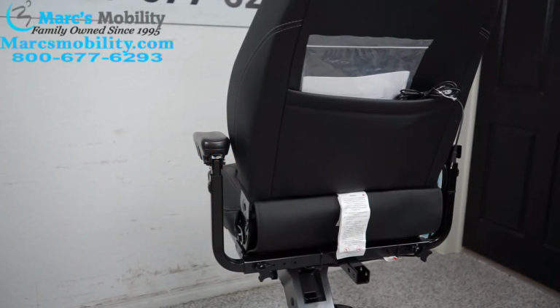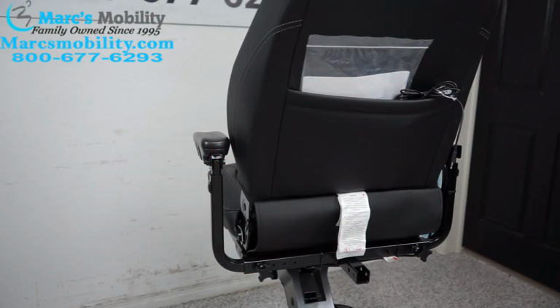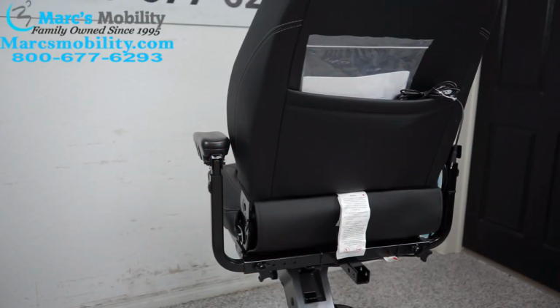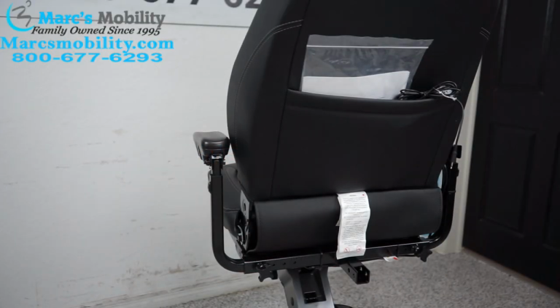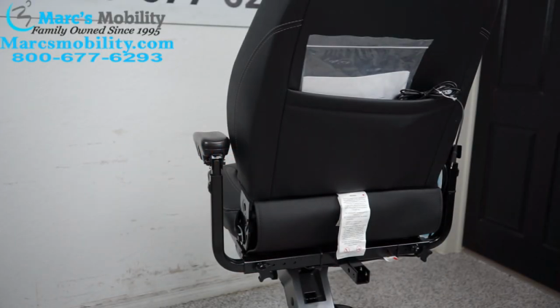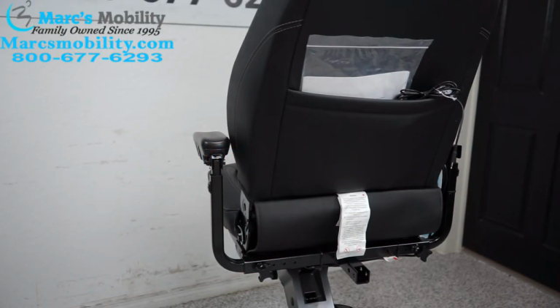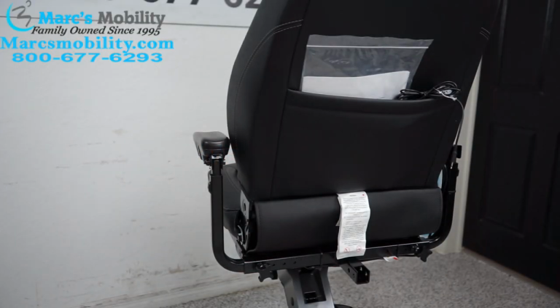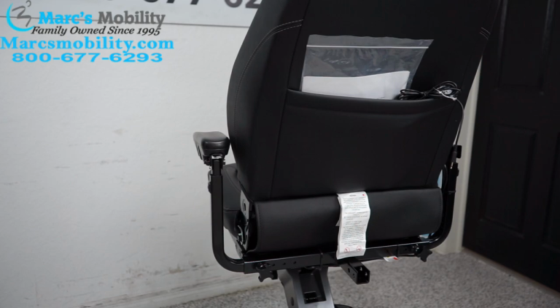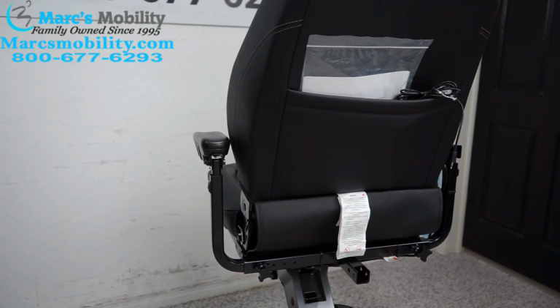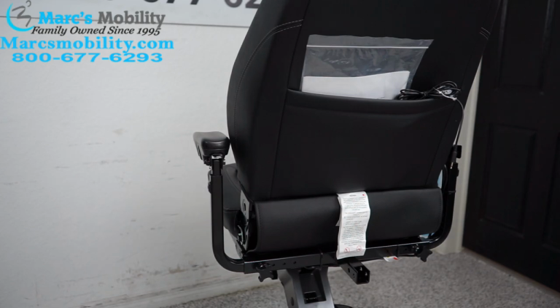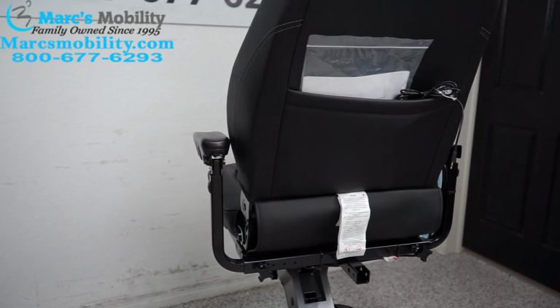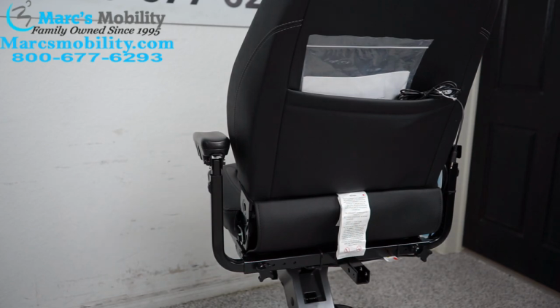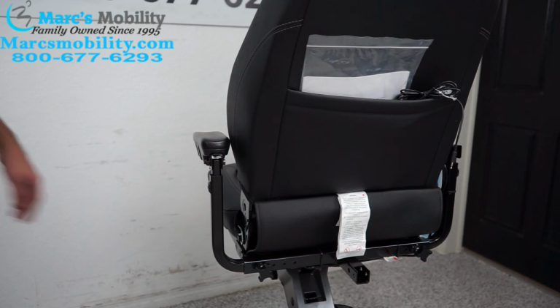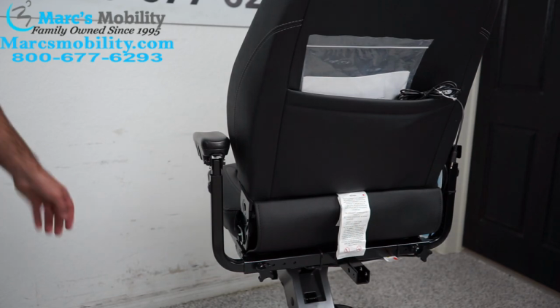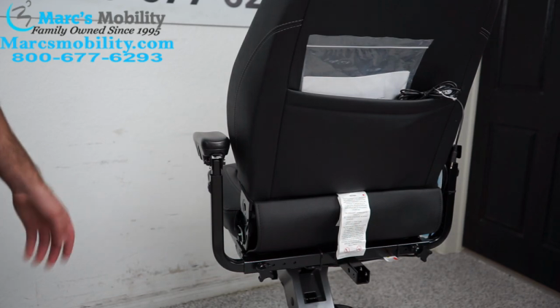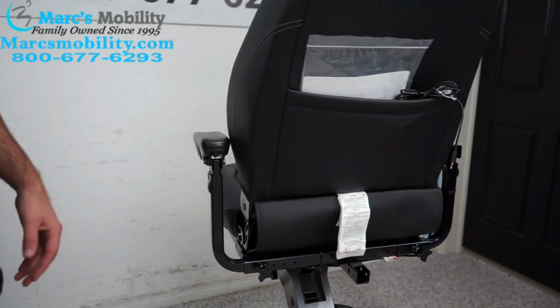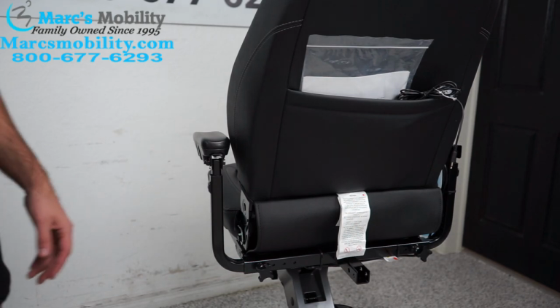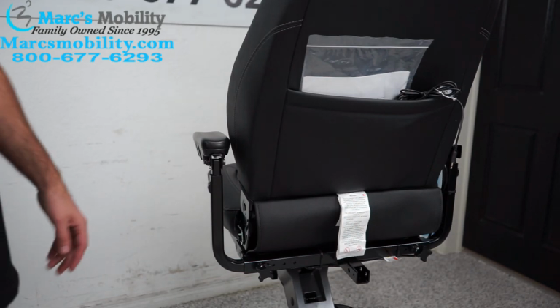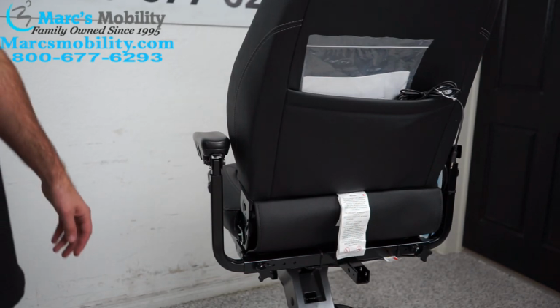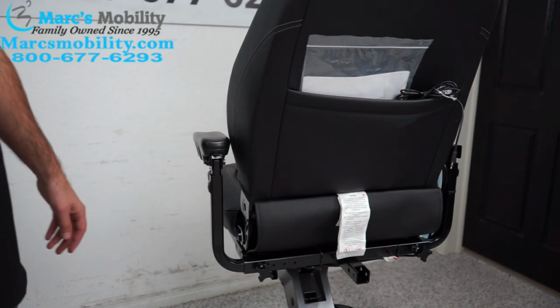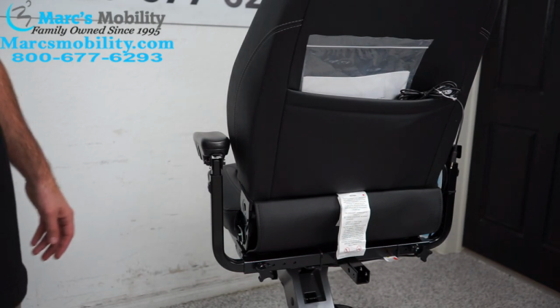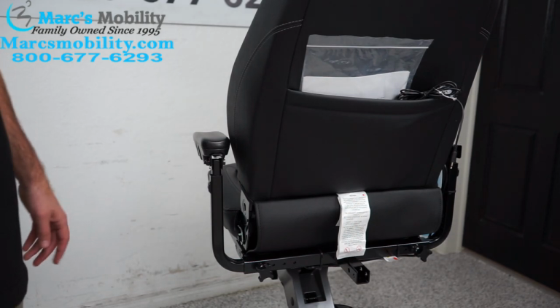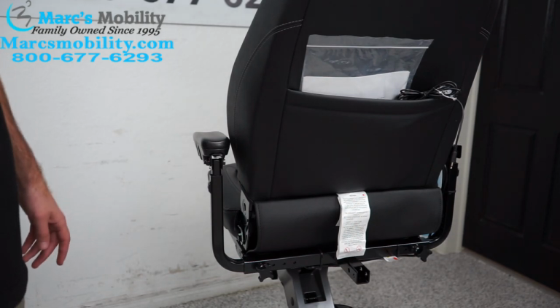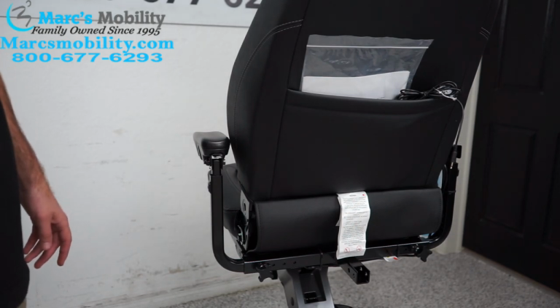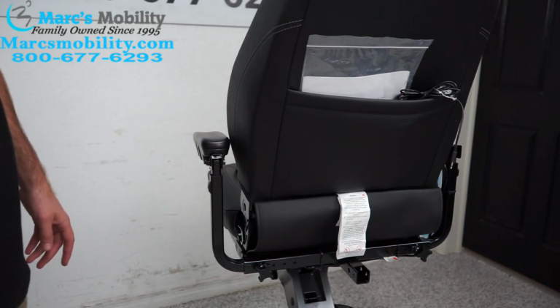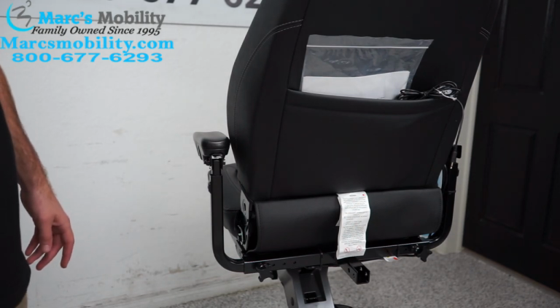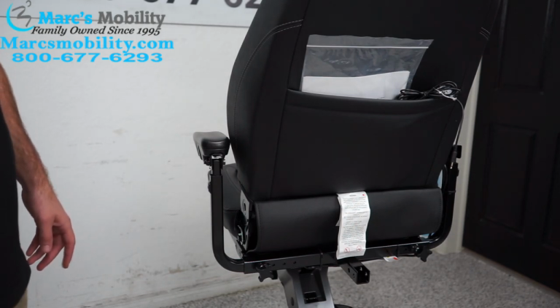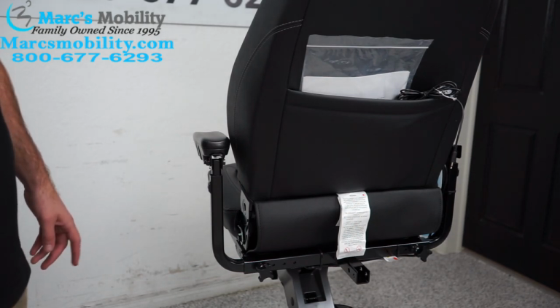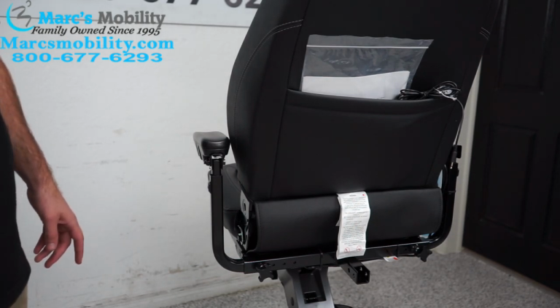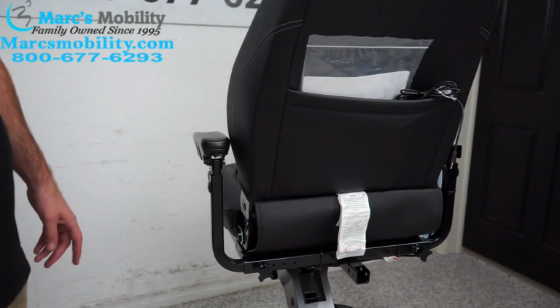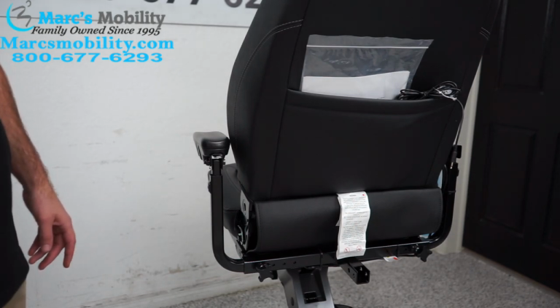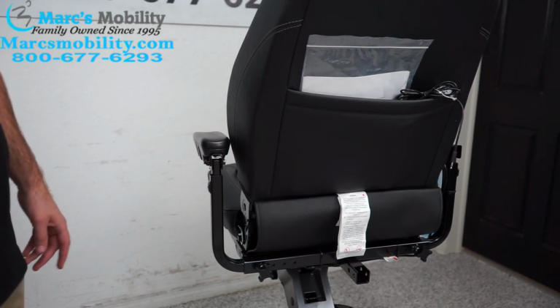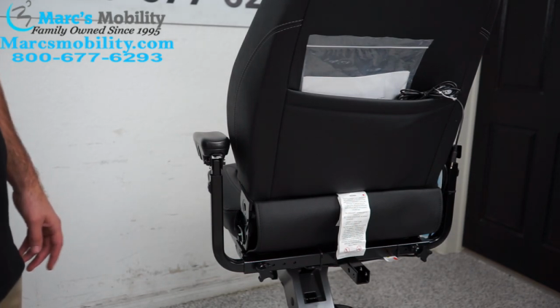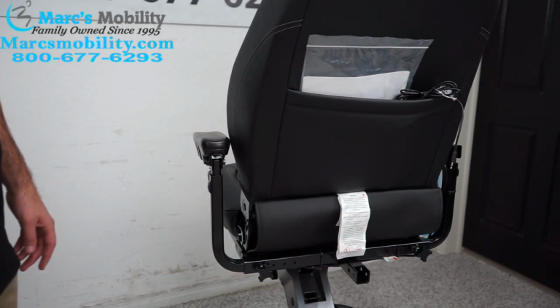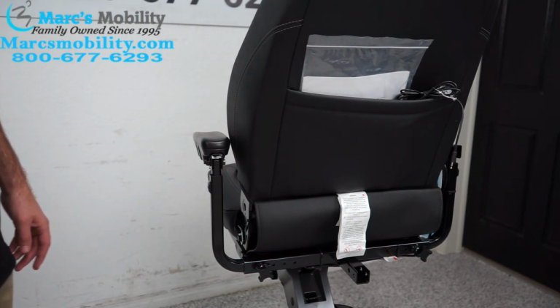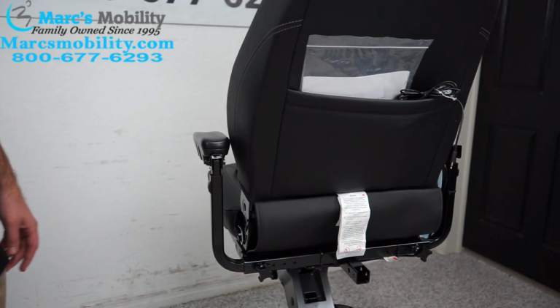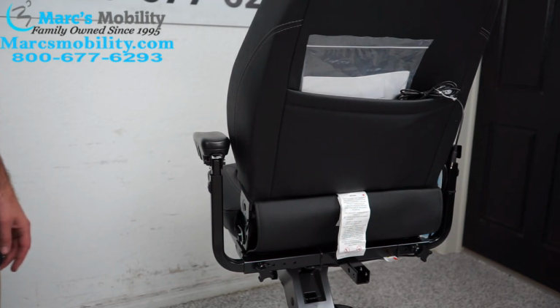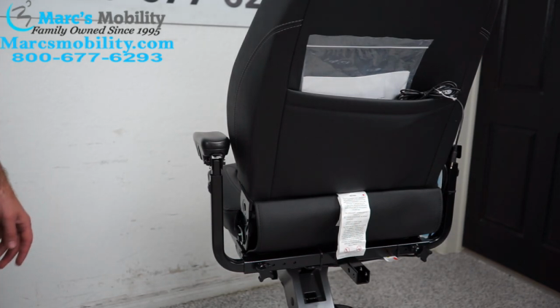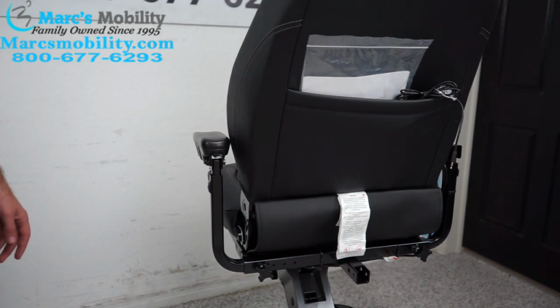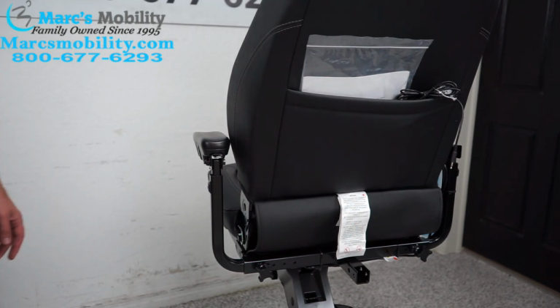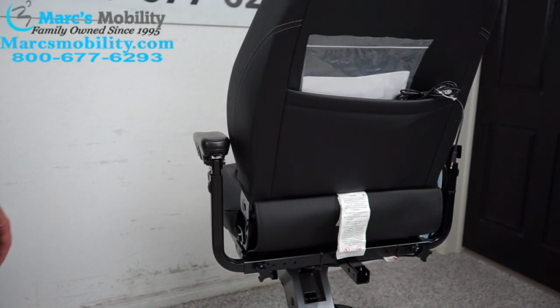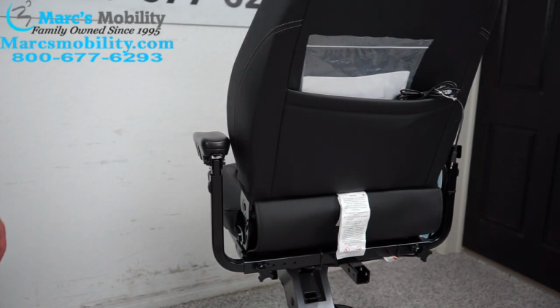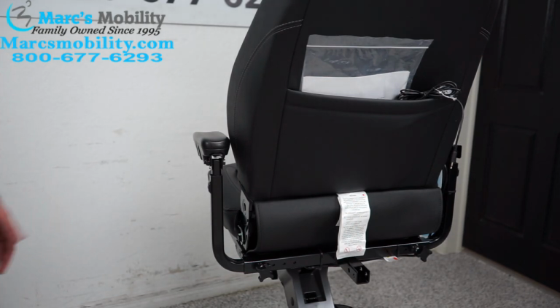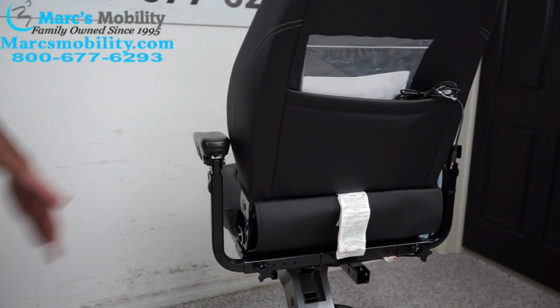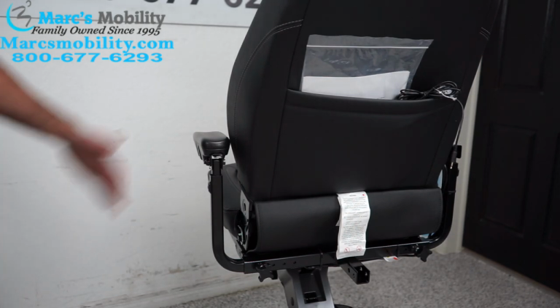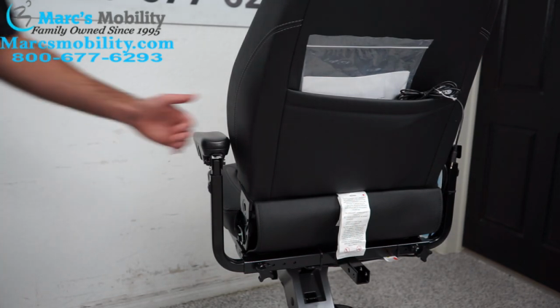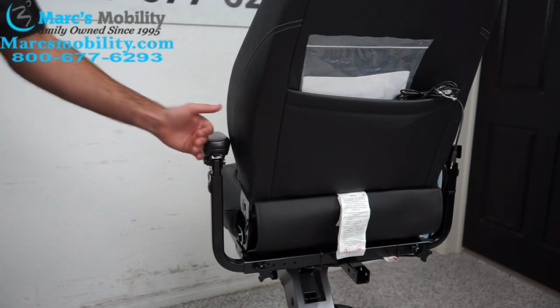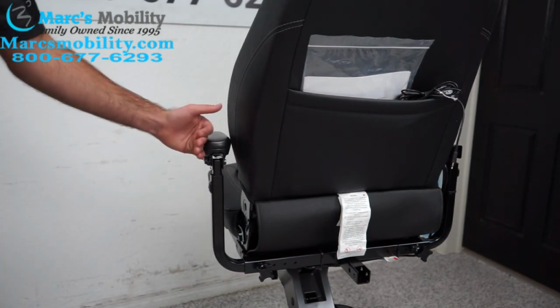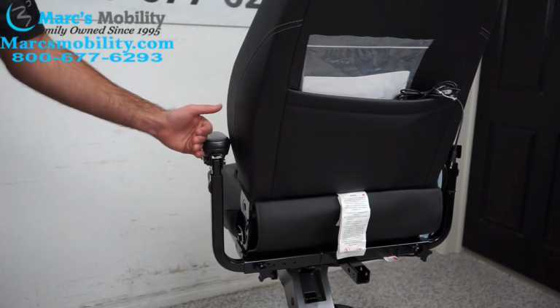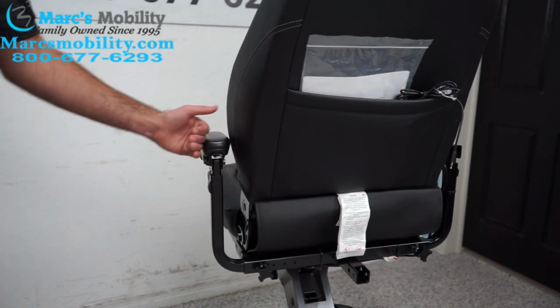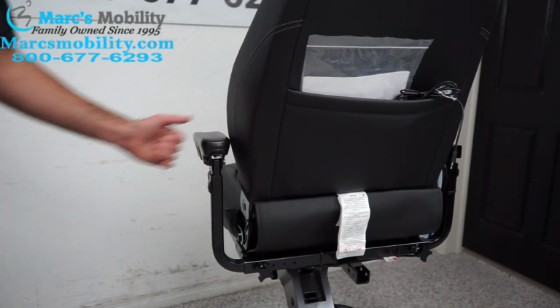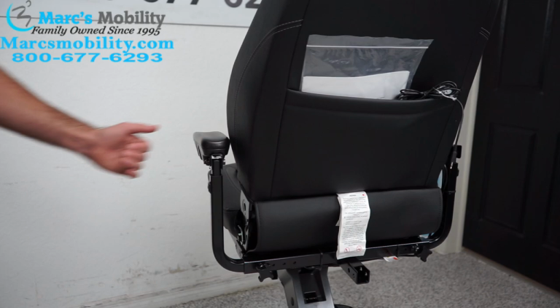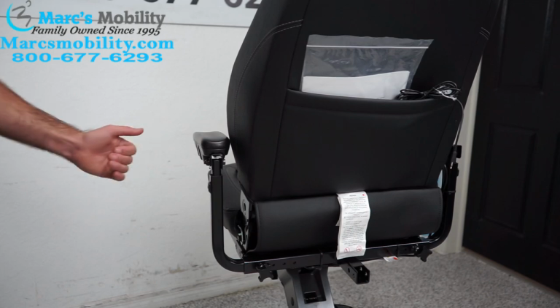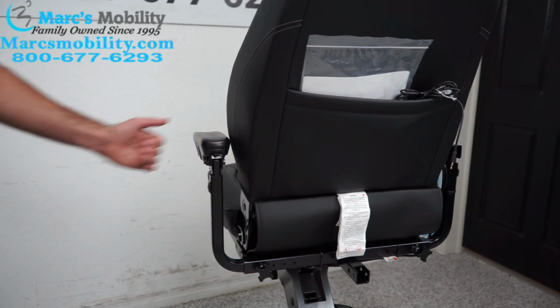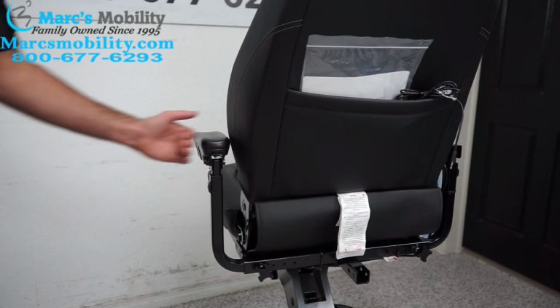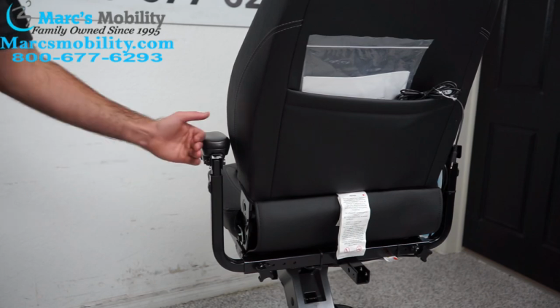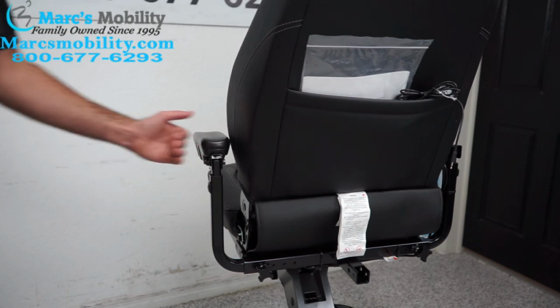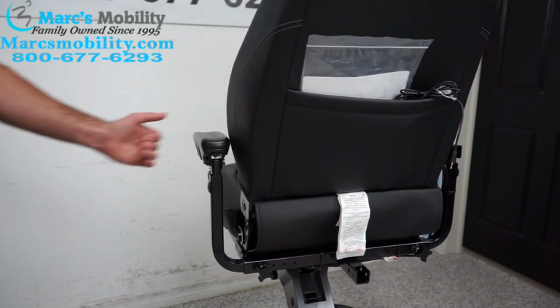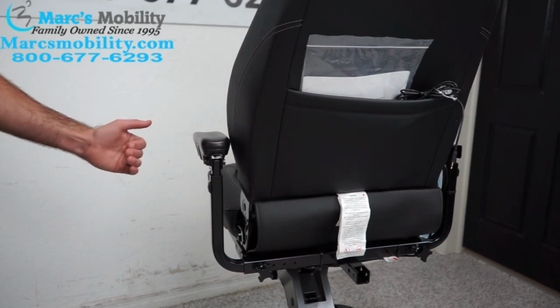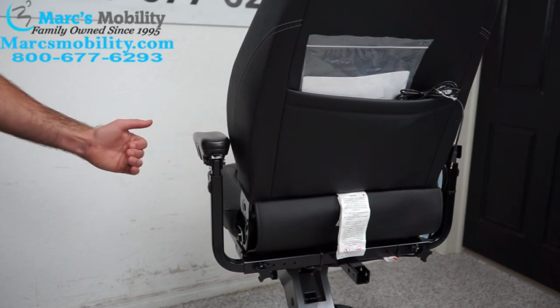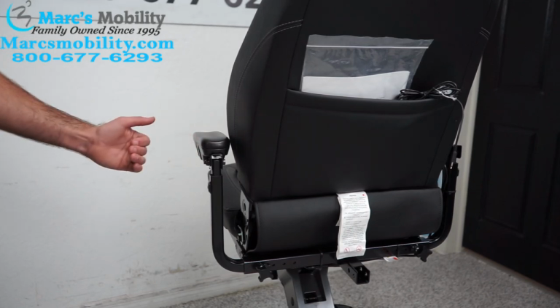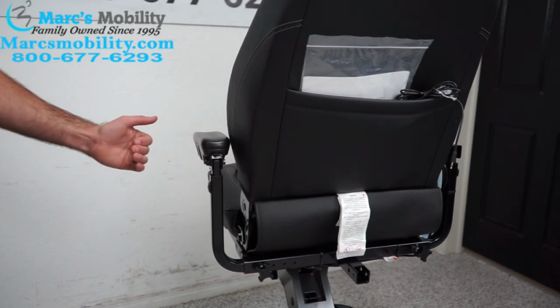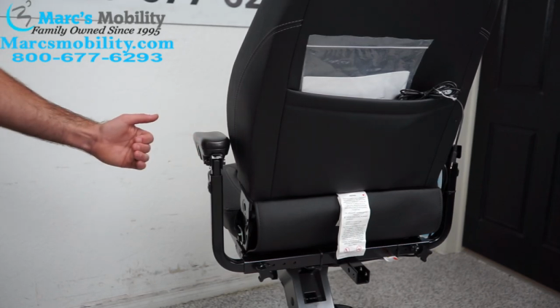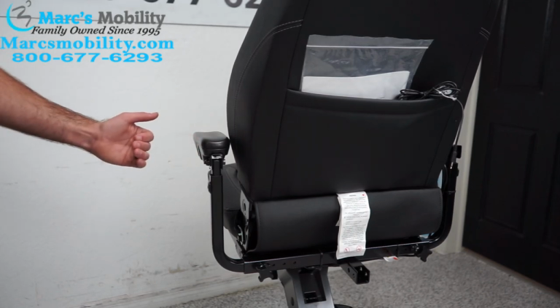Today I'm going to show you all the arm adjustments you can do on a Jazzy Air 2. We're going to start with finding out how to bring the arms out.